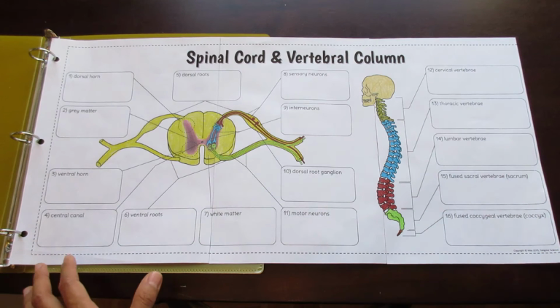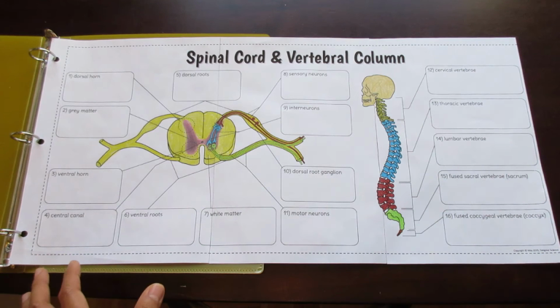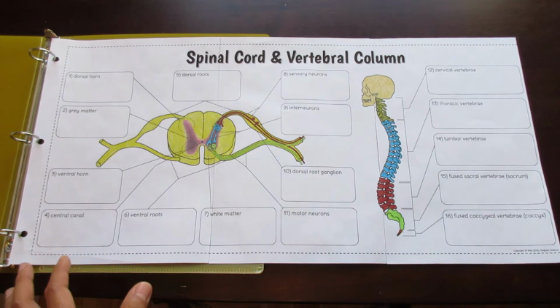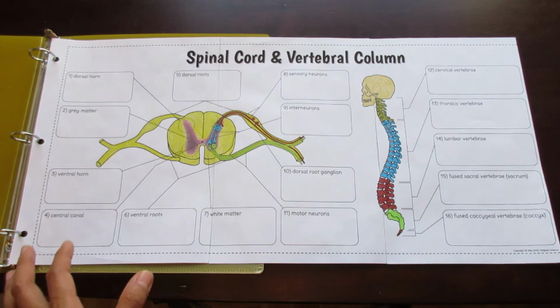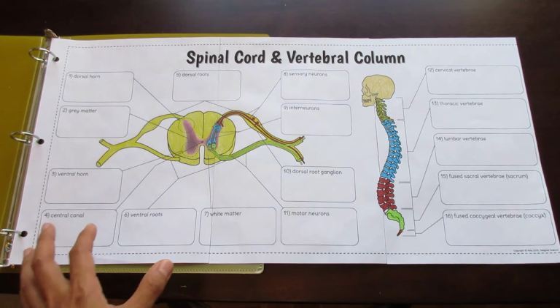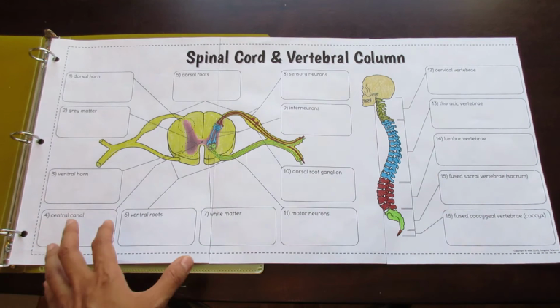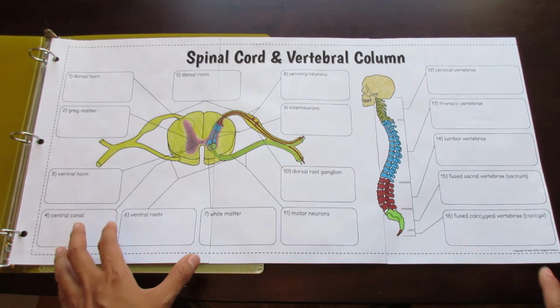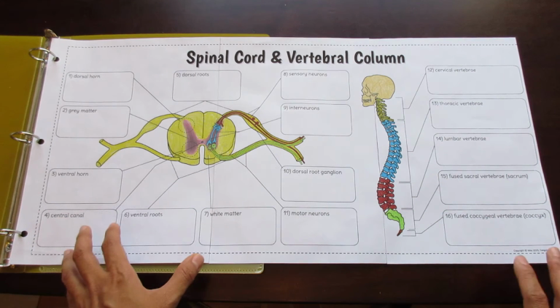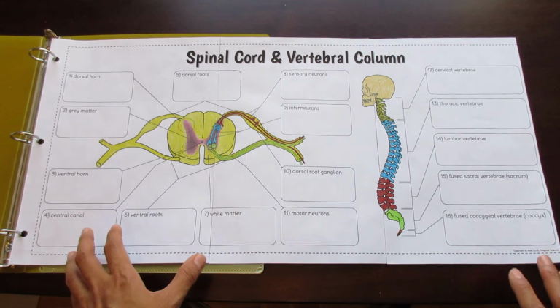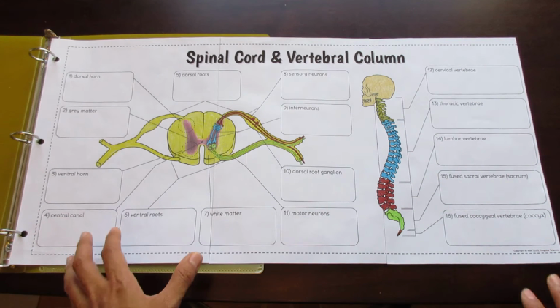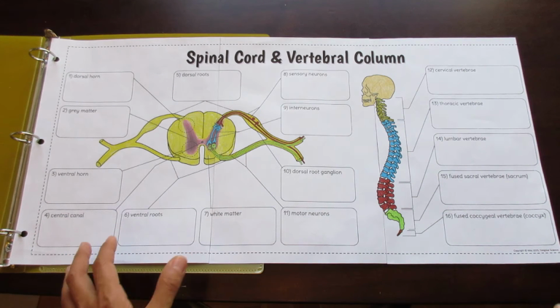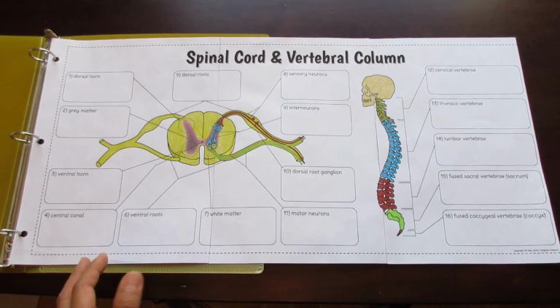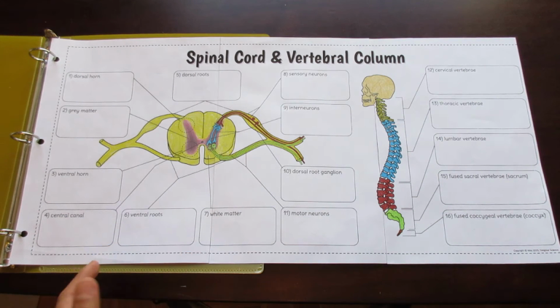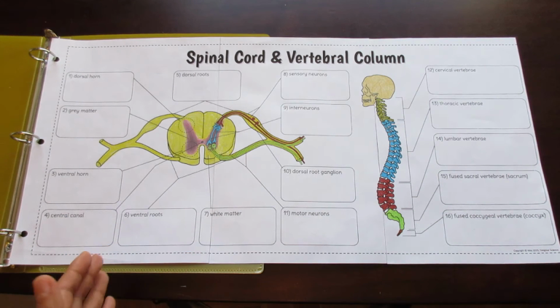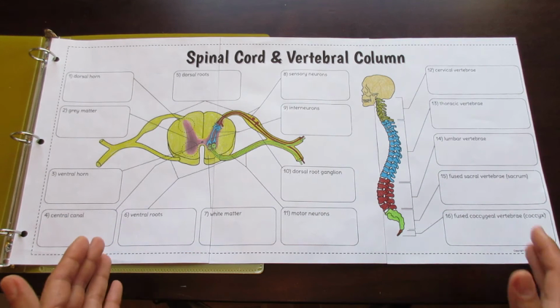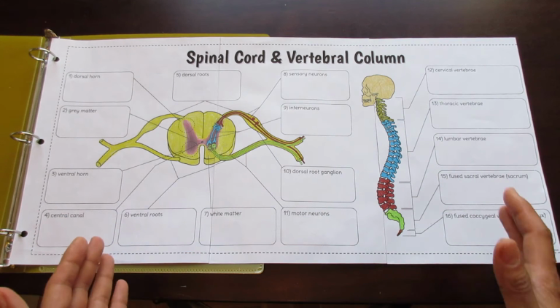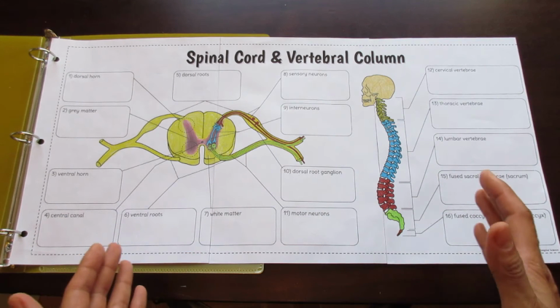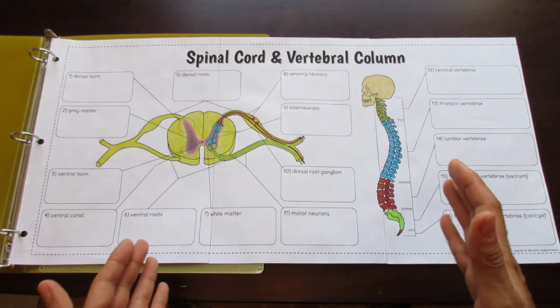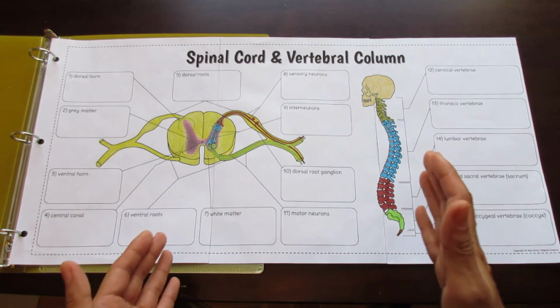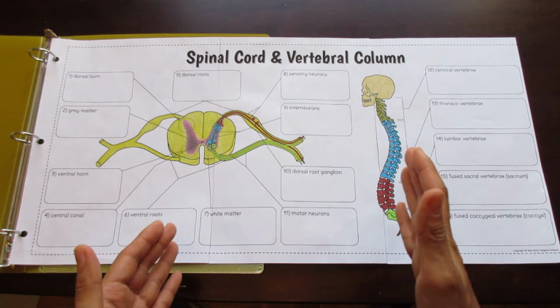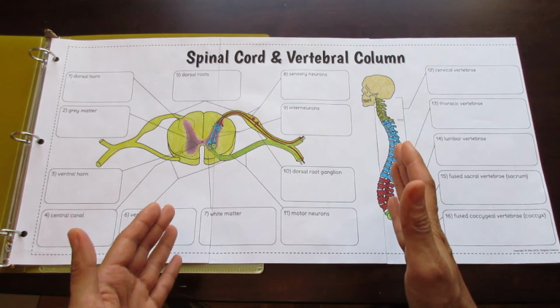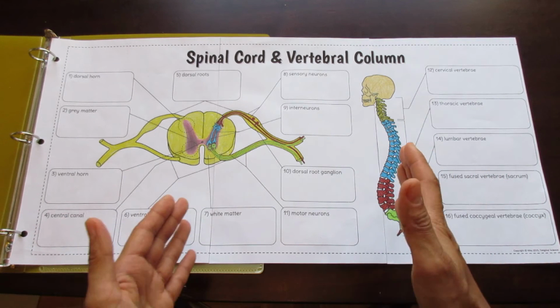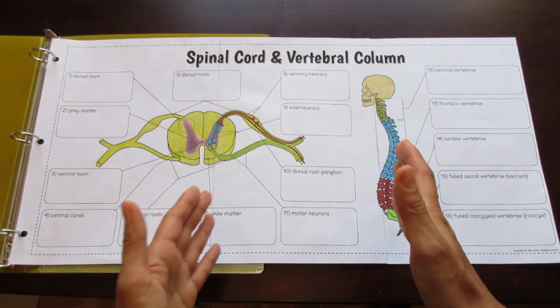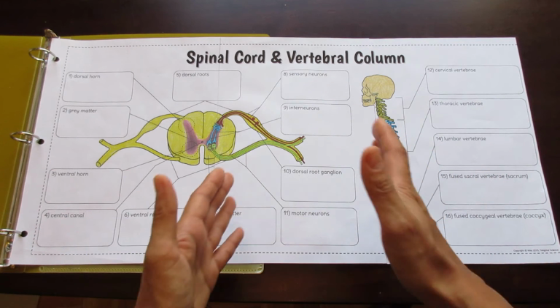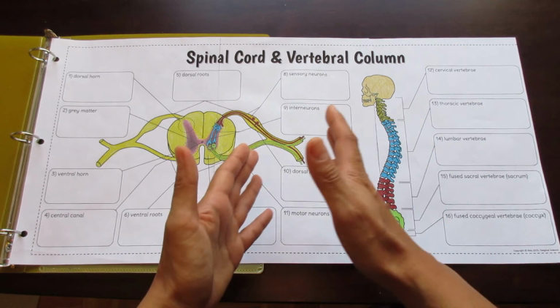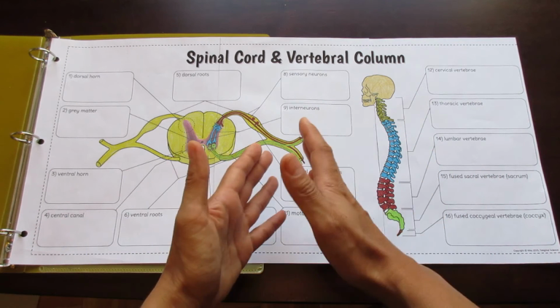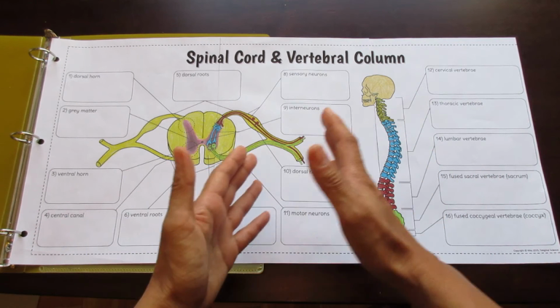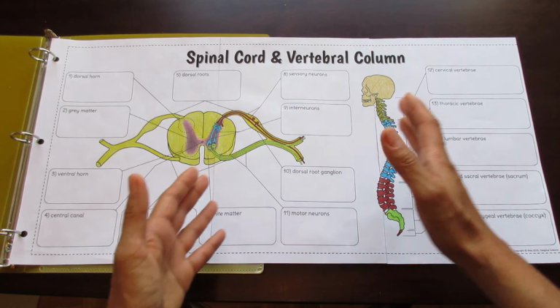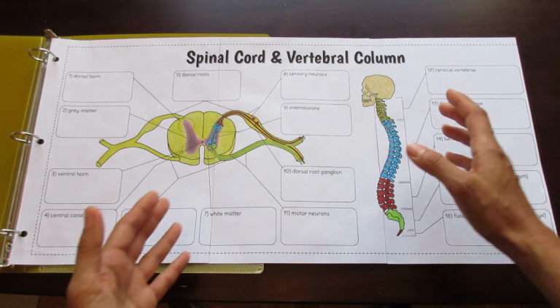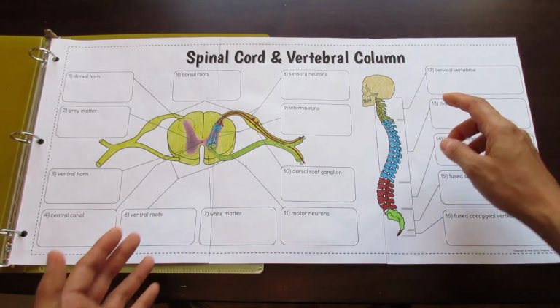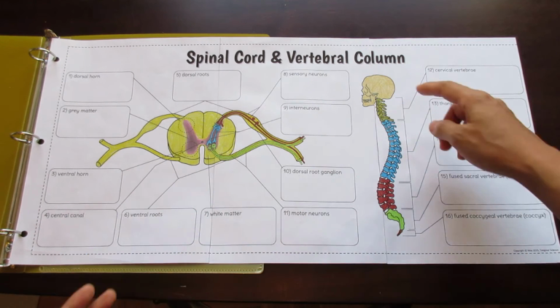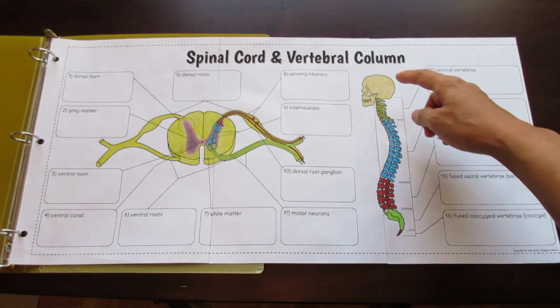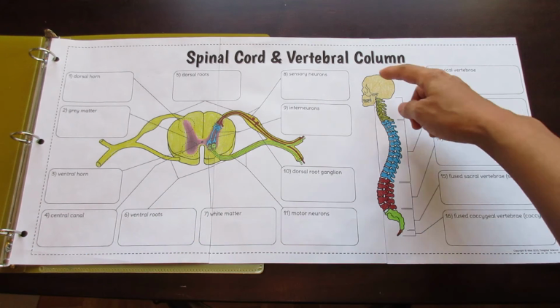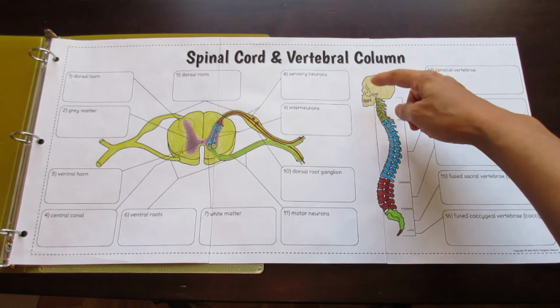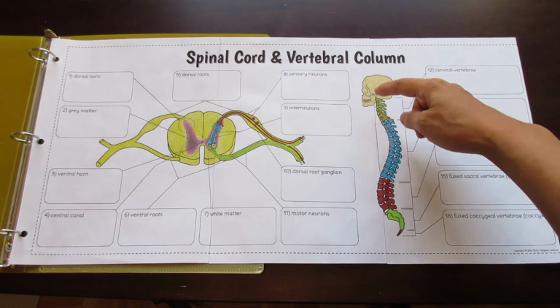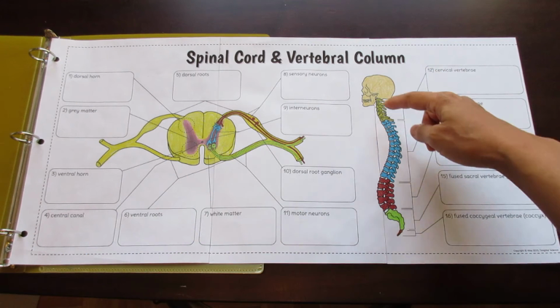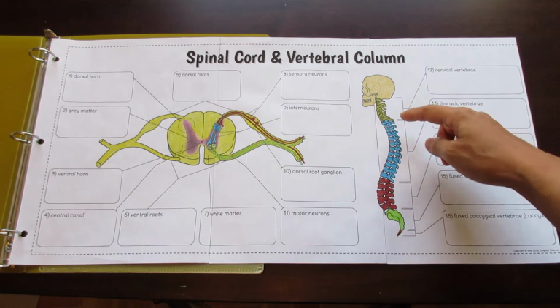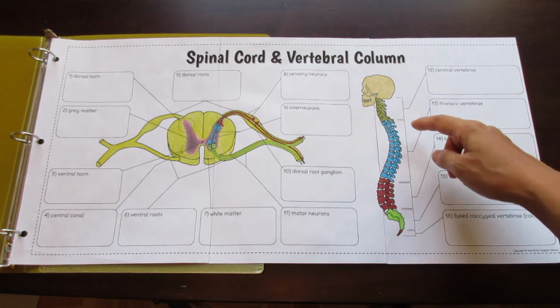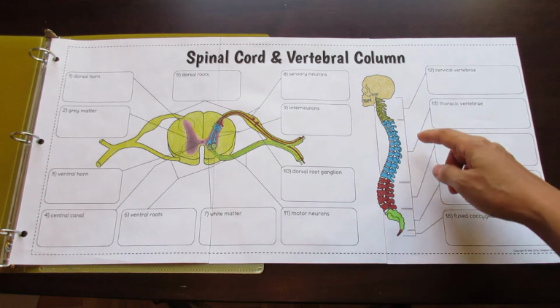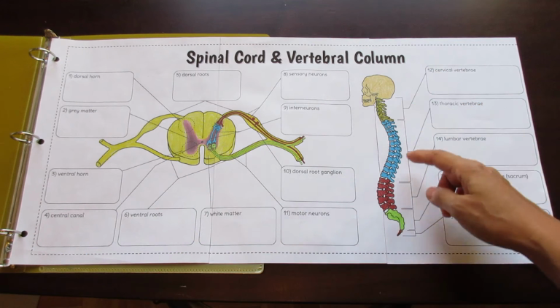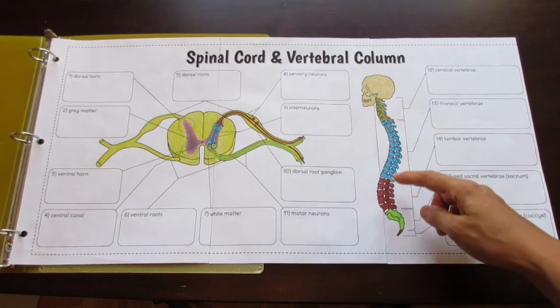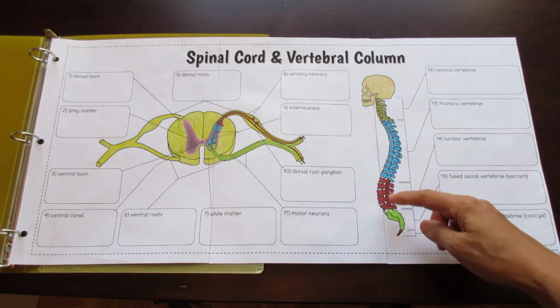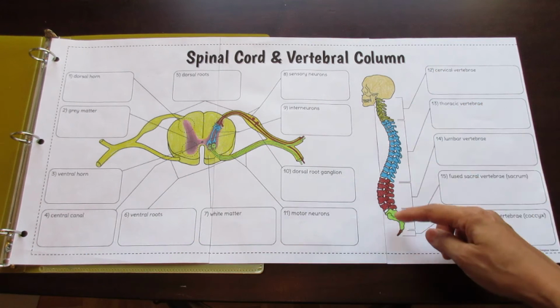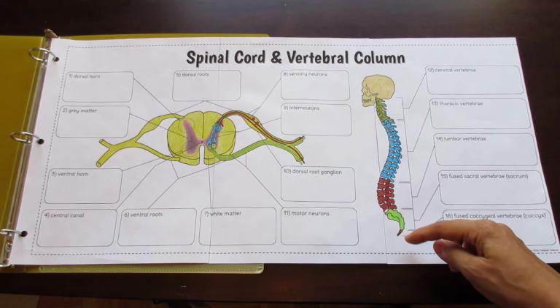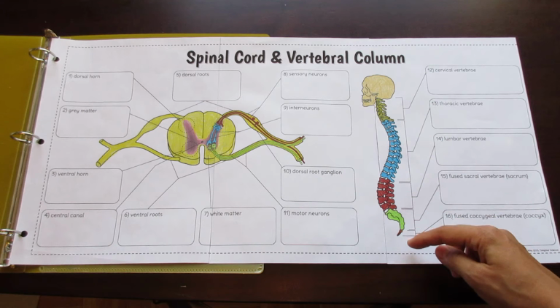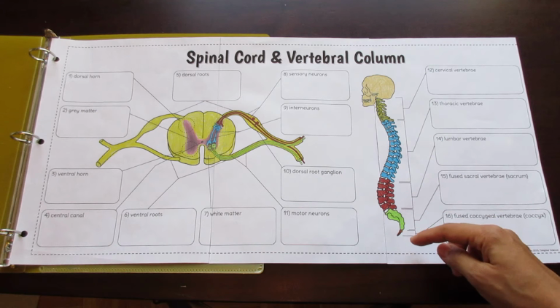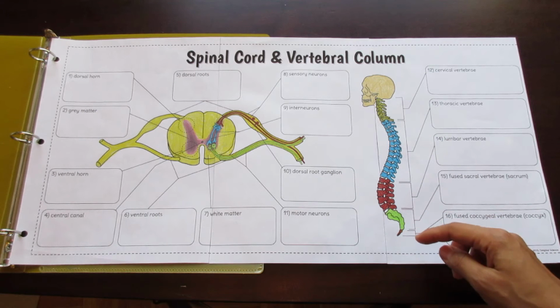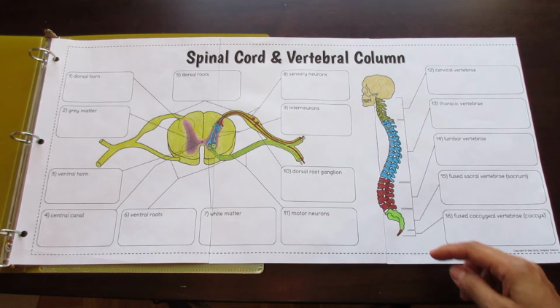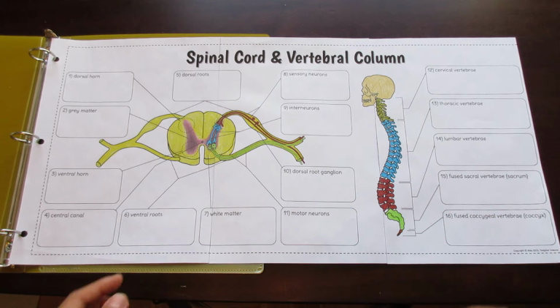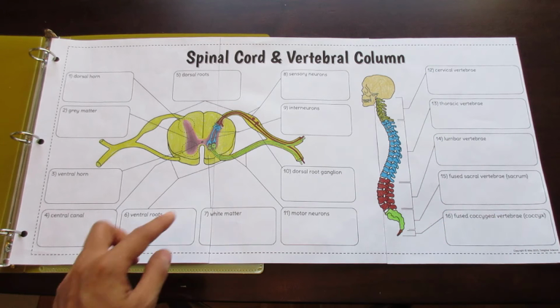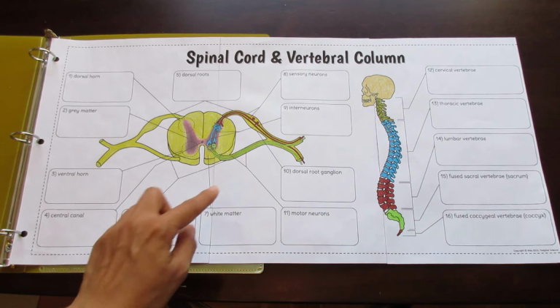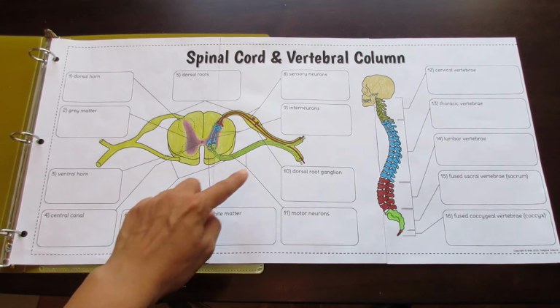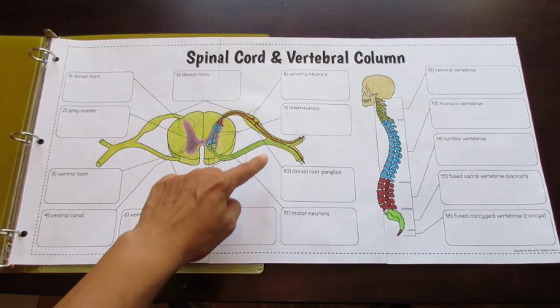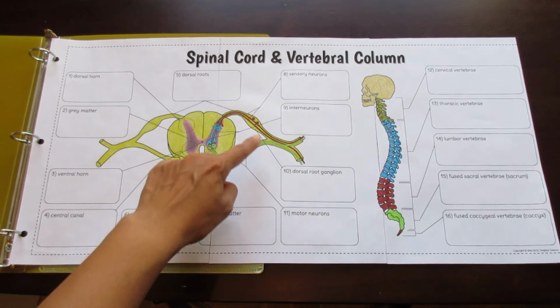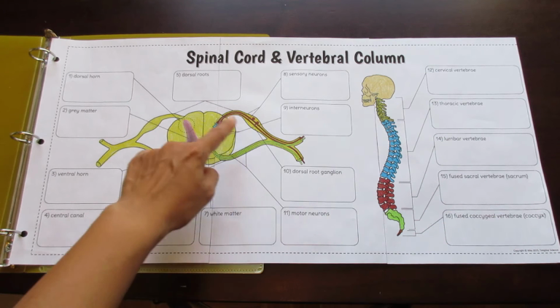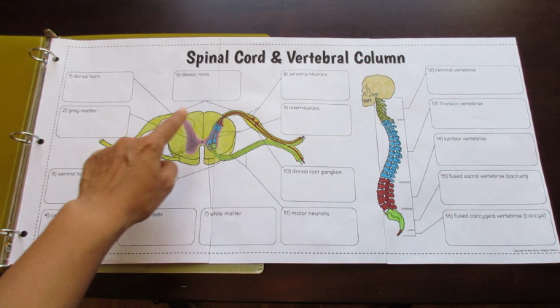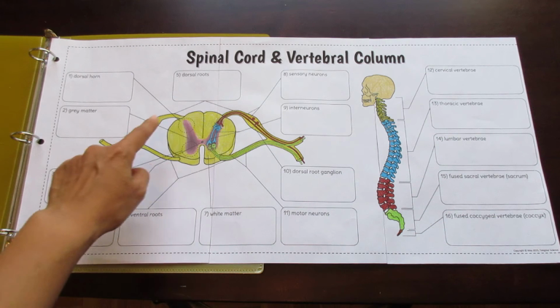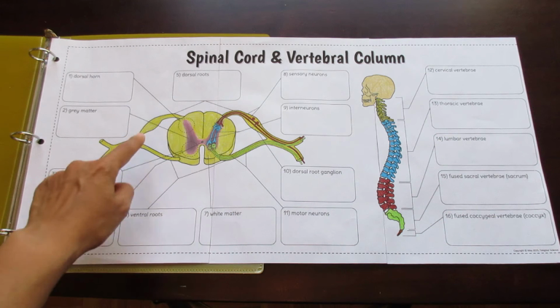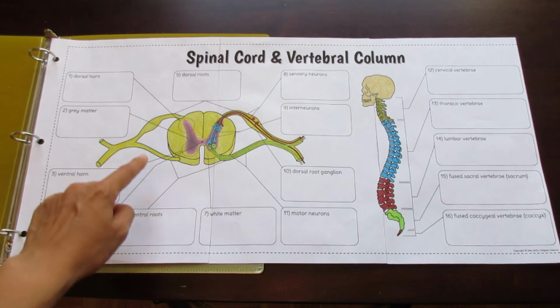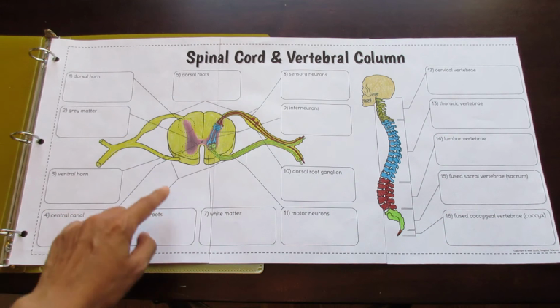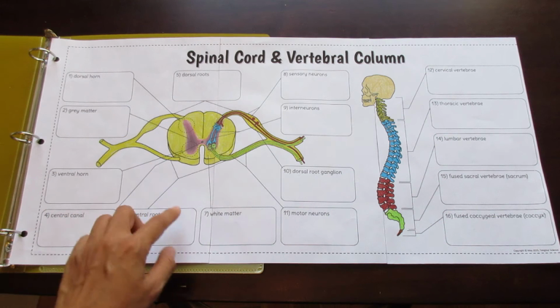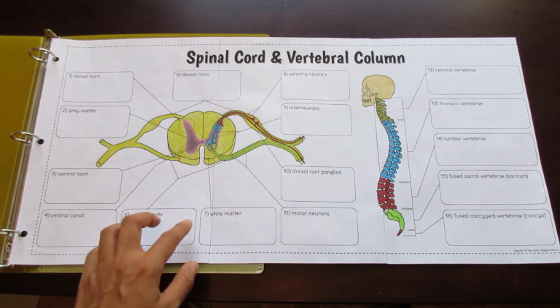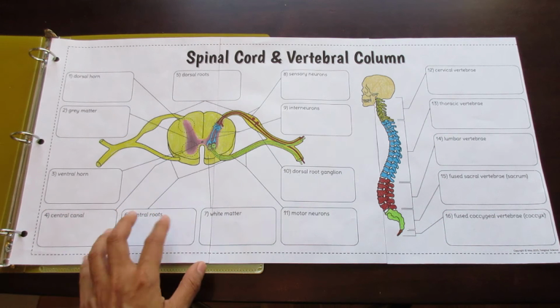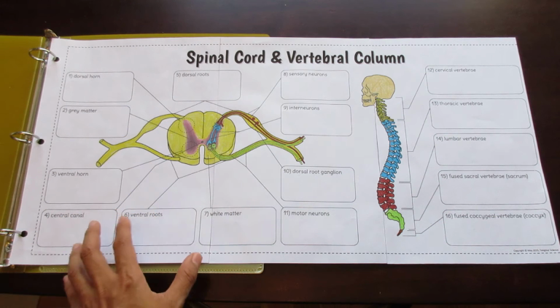This foldable is divided into two sides. One side contains the vertebral column. The other side contains the spinal cord.